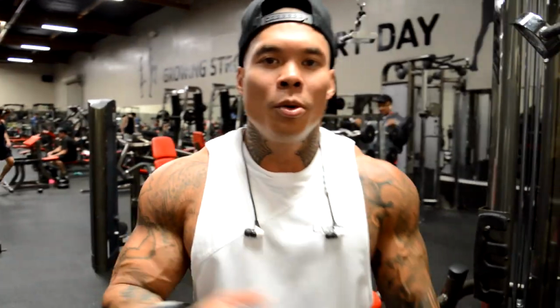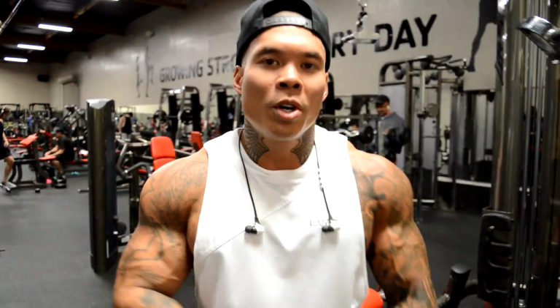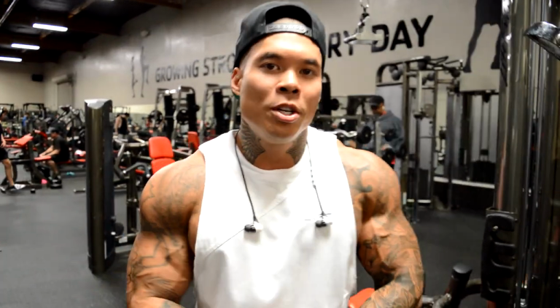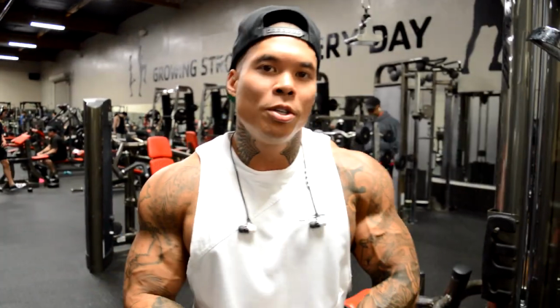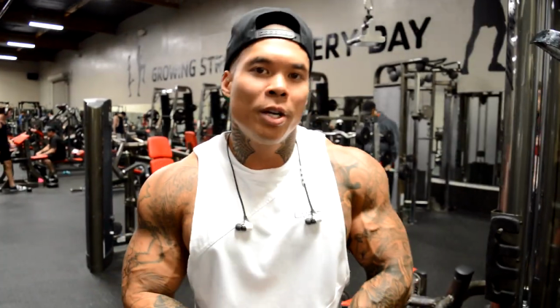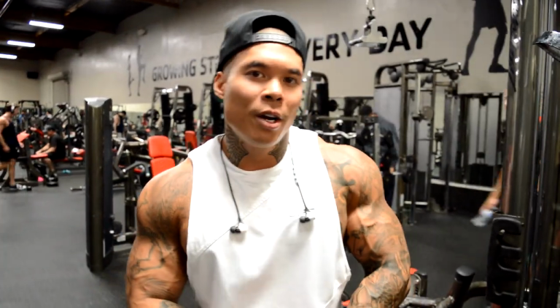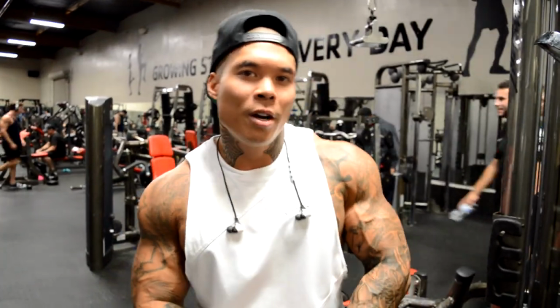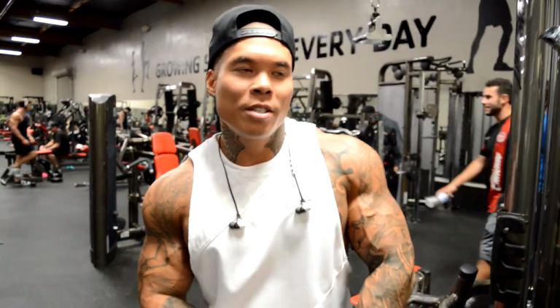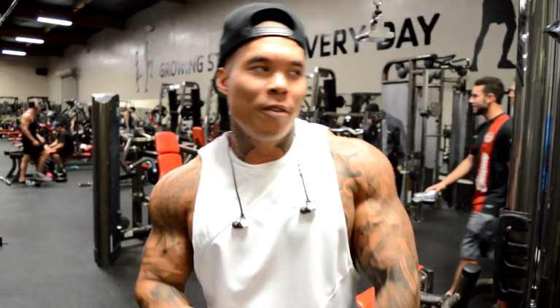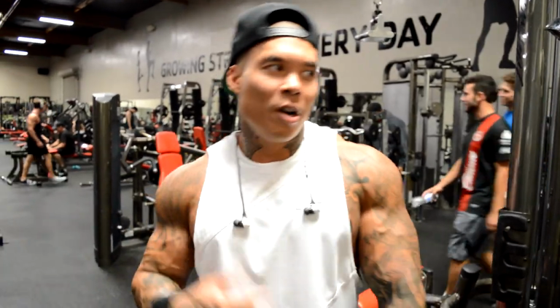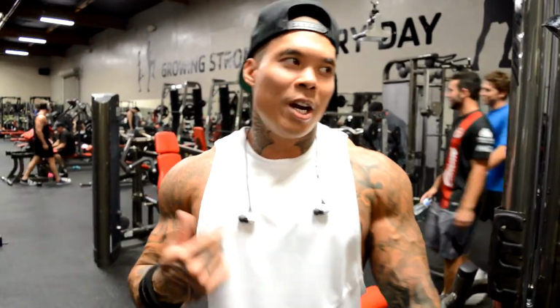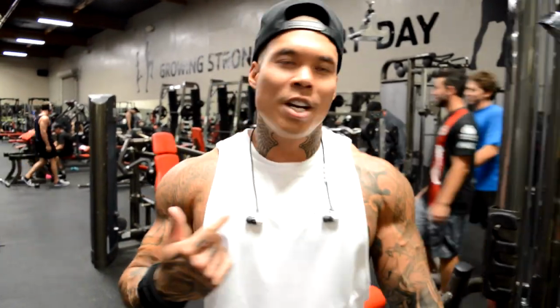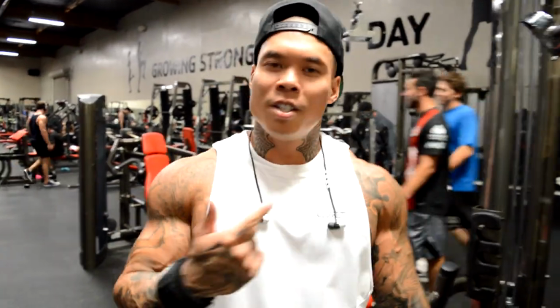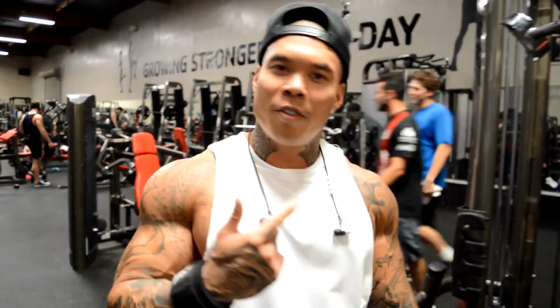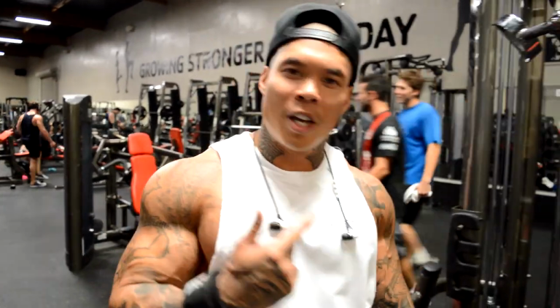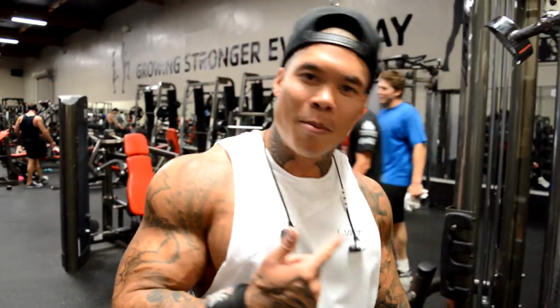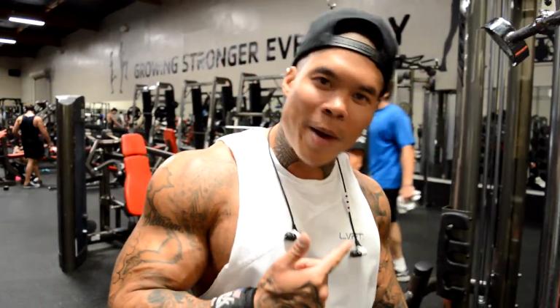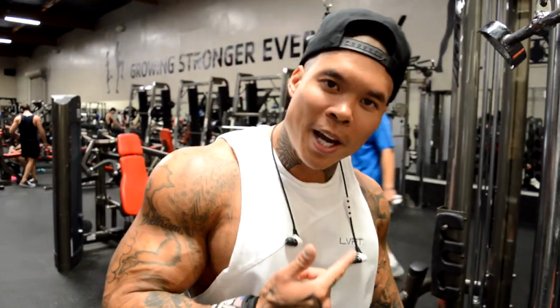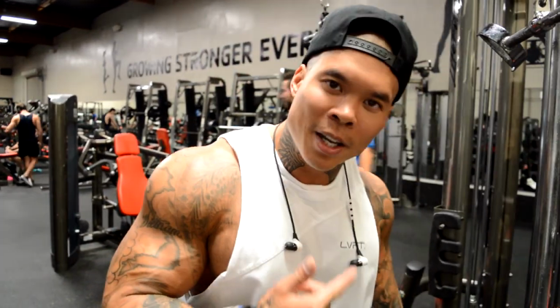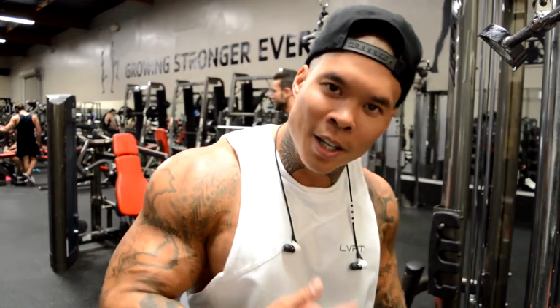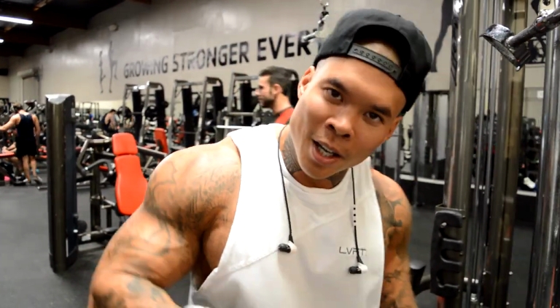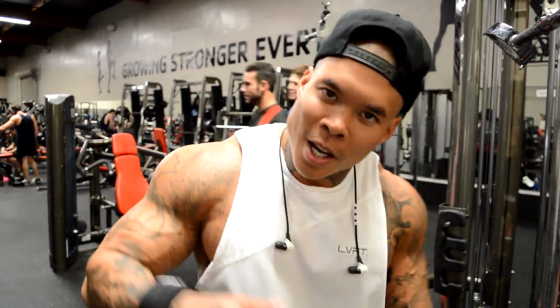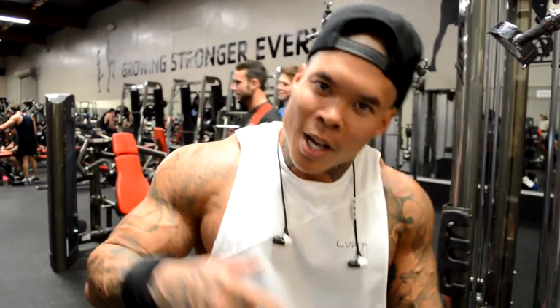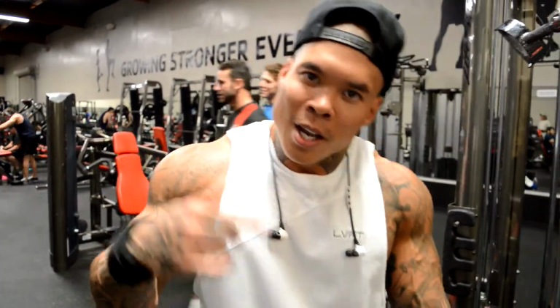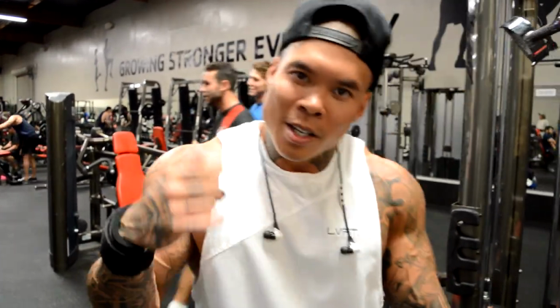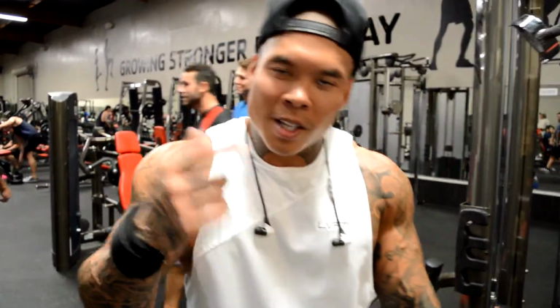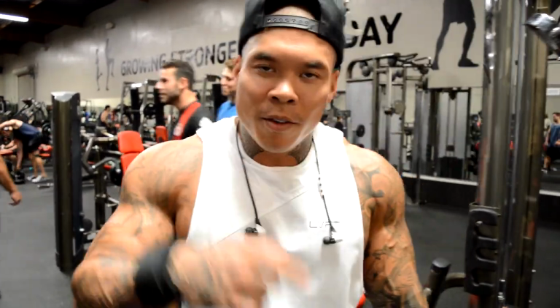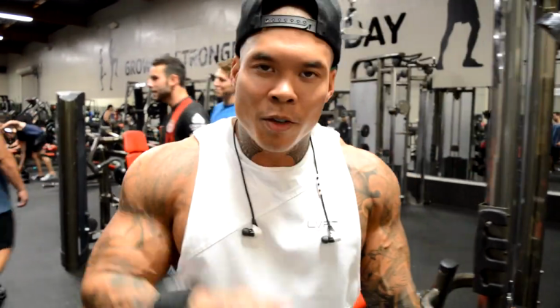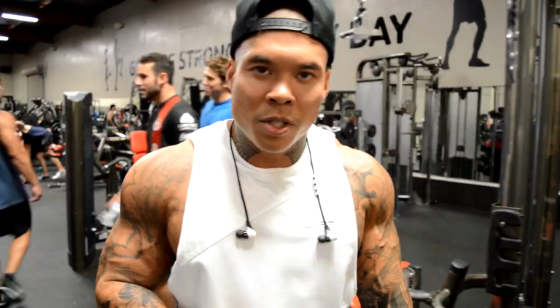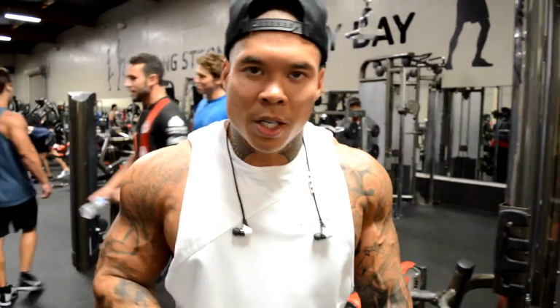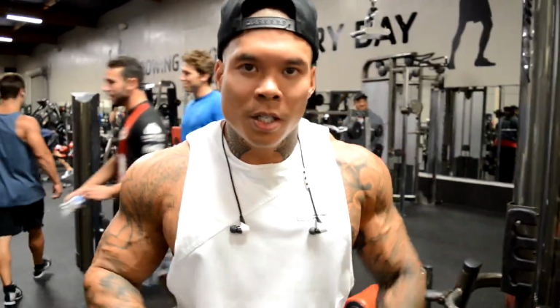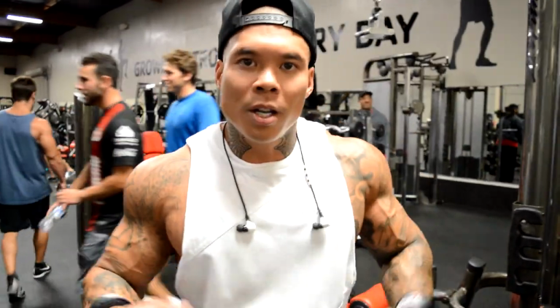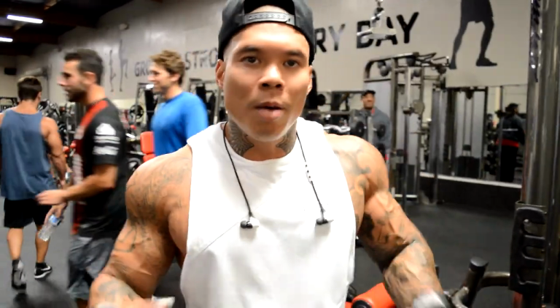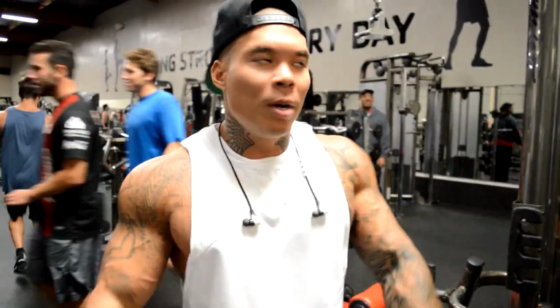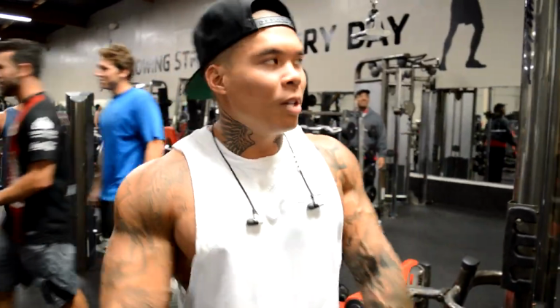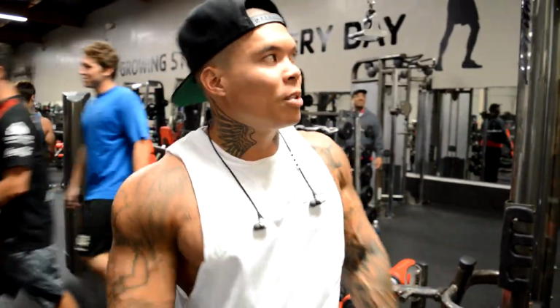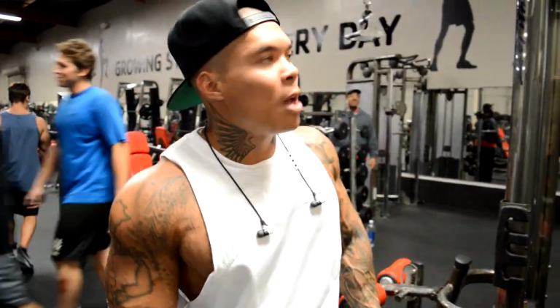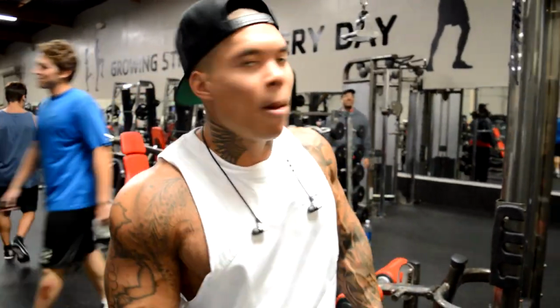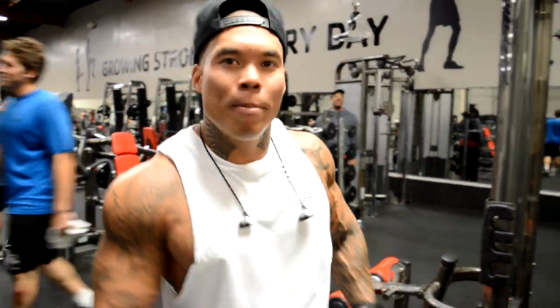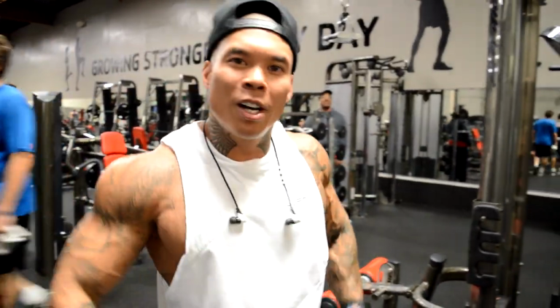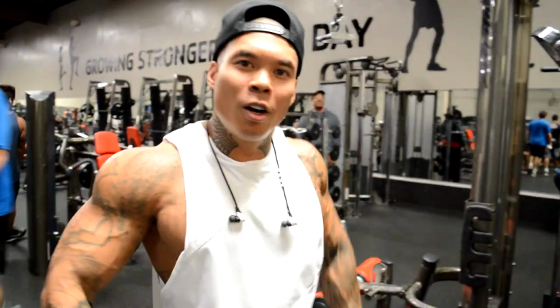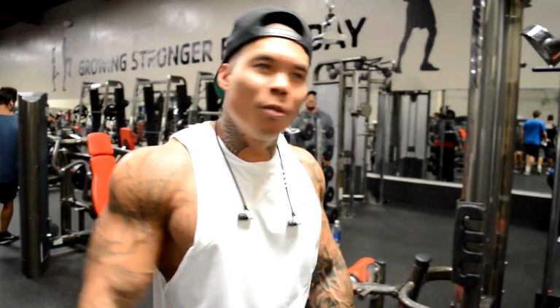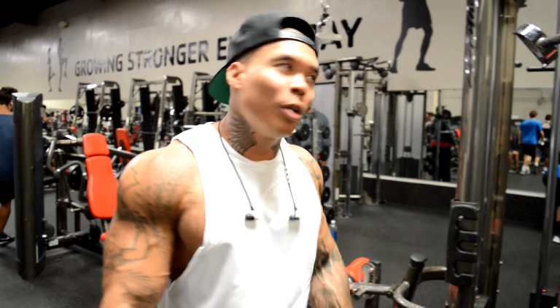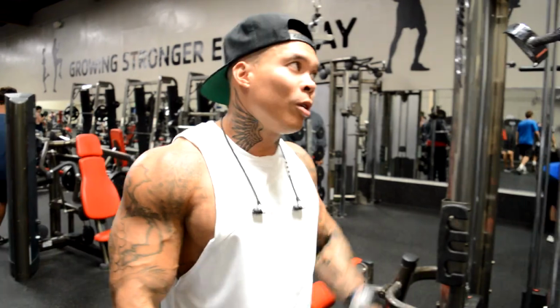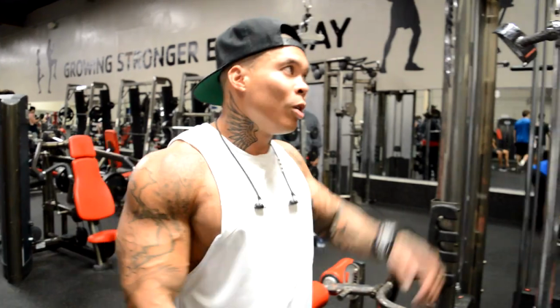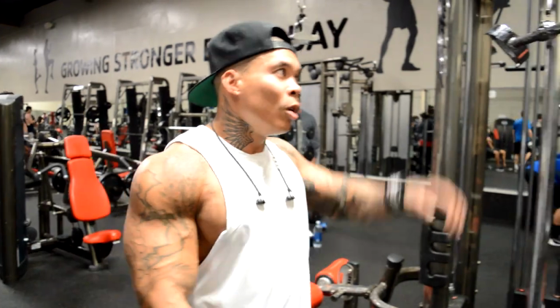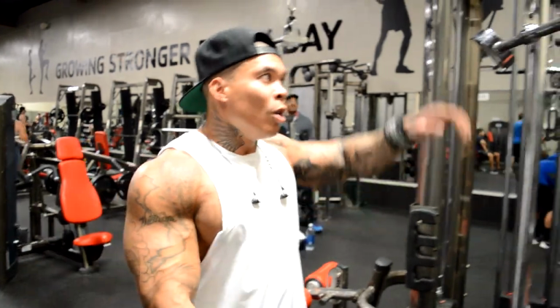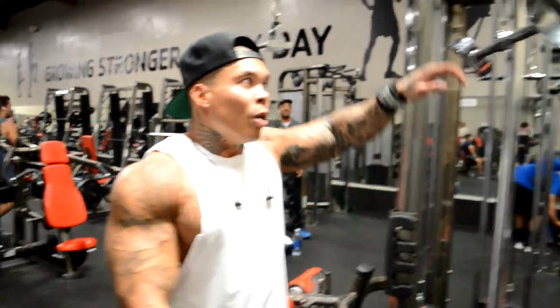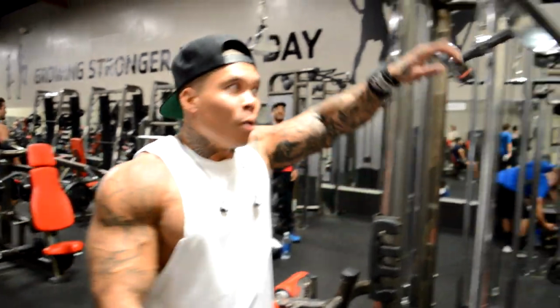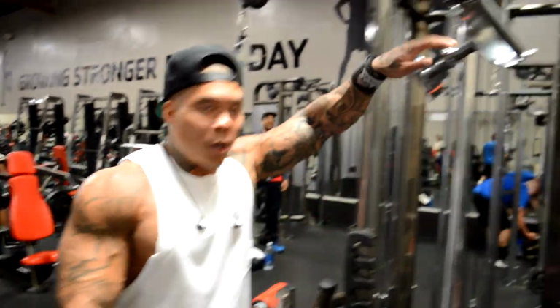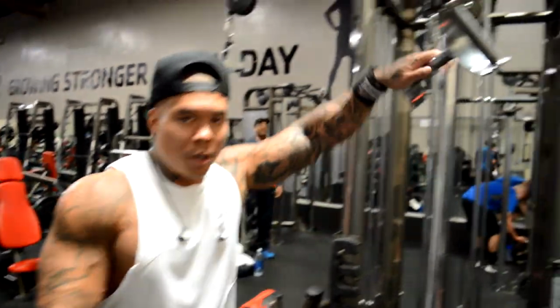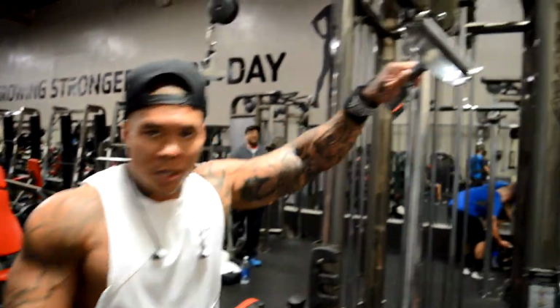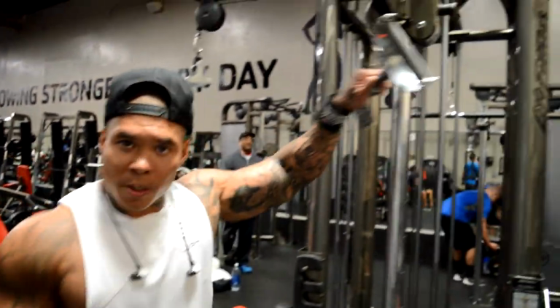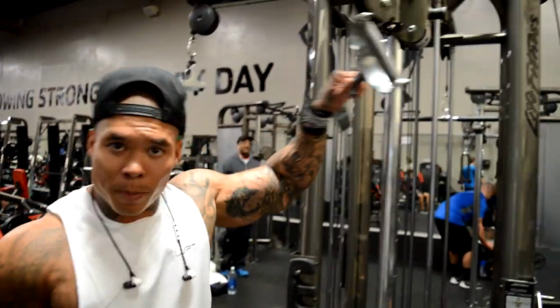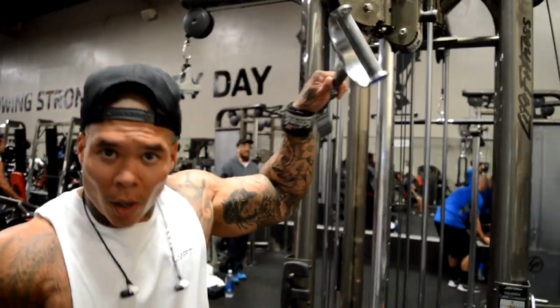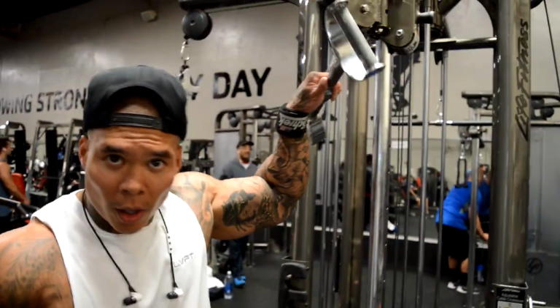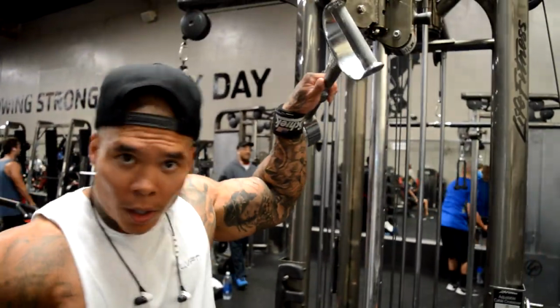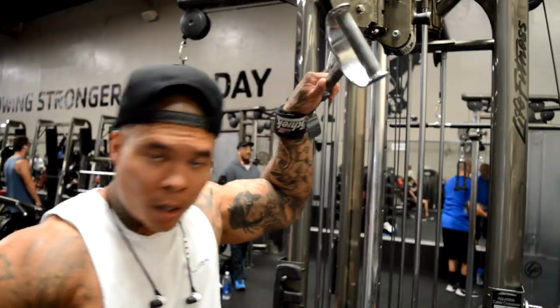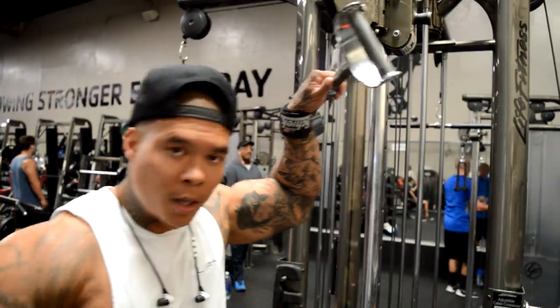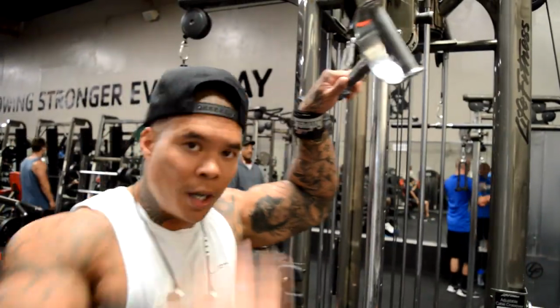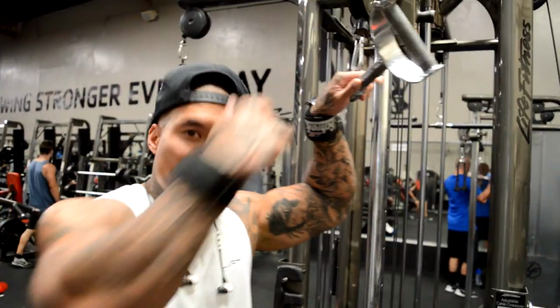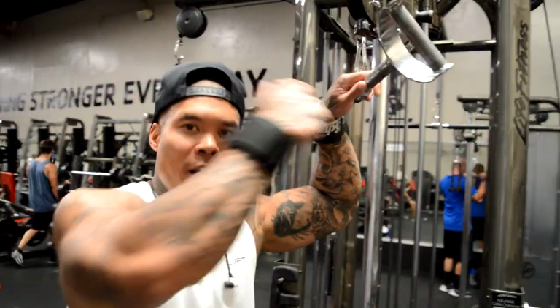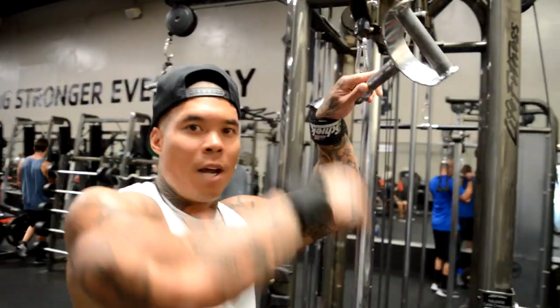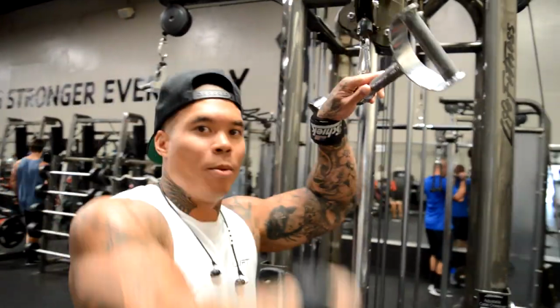What we're going to do here is a variation of a kickback. Instead of using dumbbells bent over, we're going to use this bar and the cable.